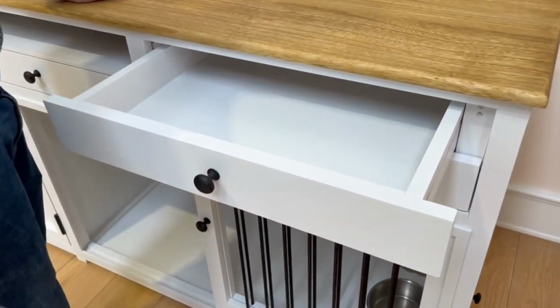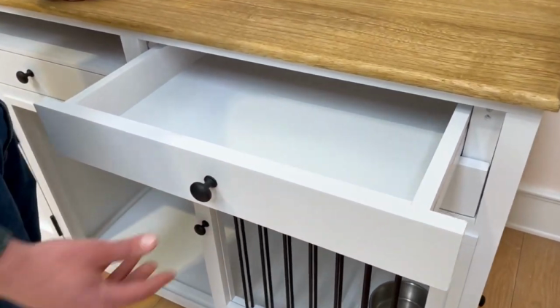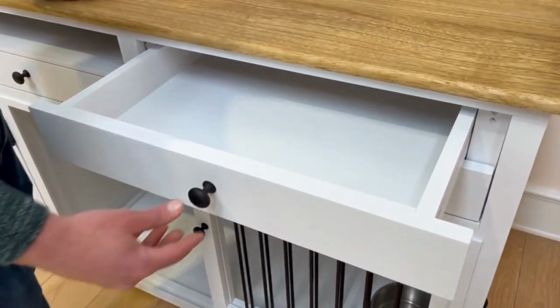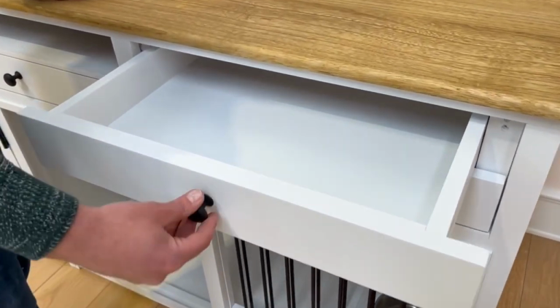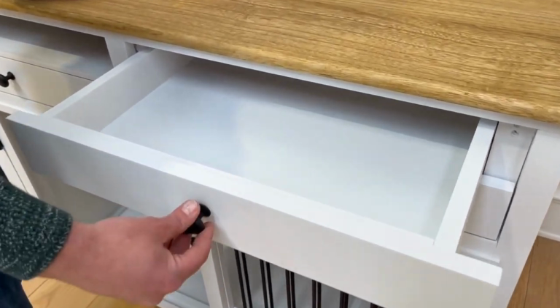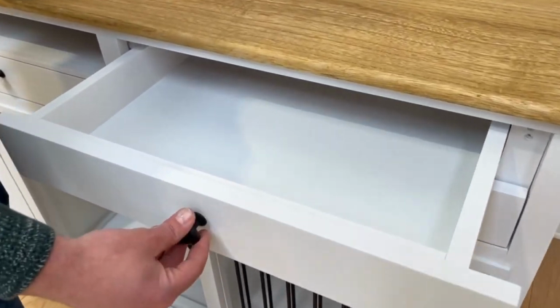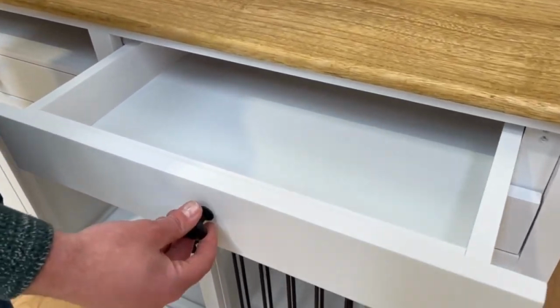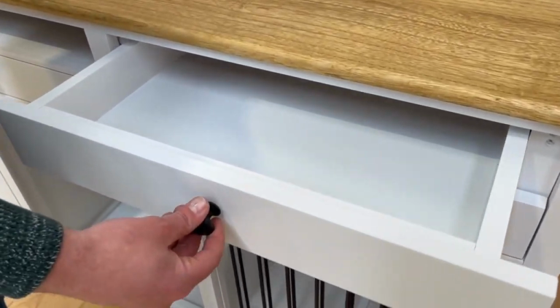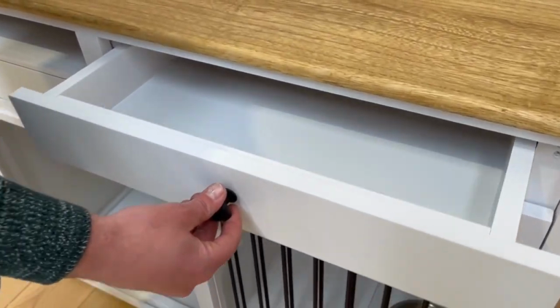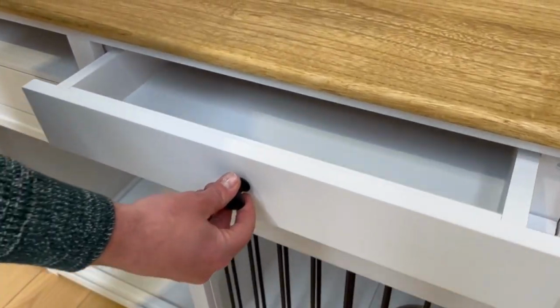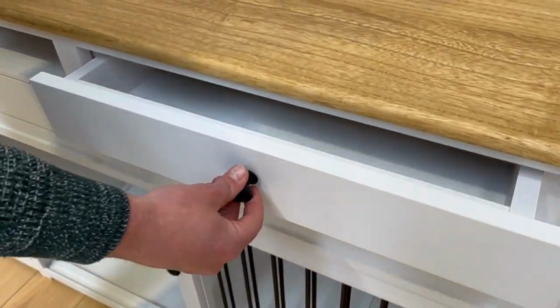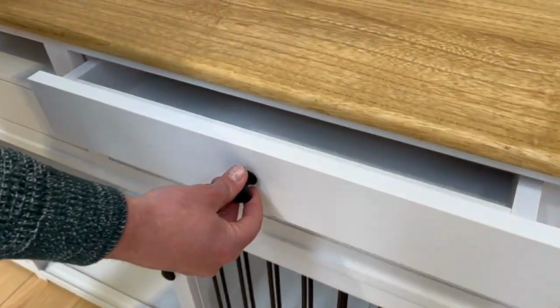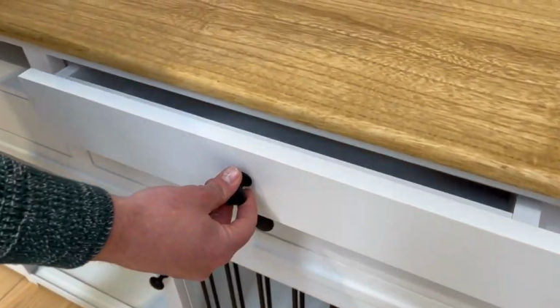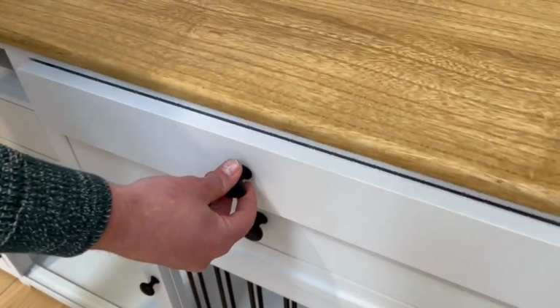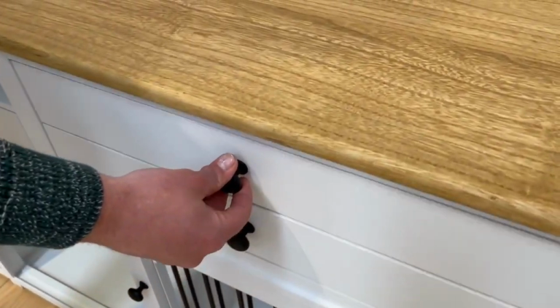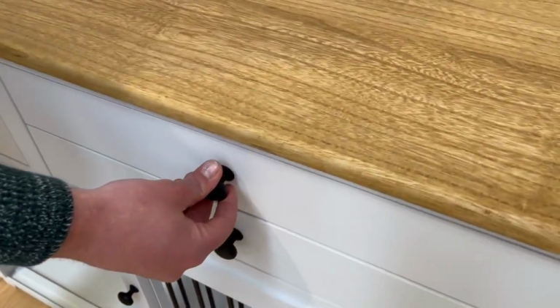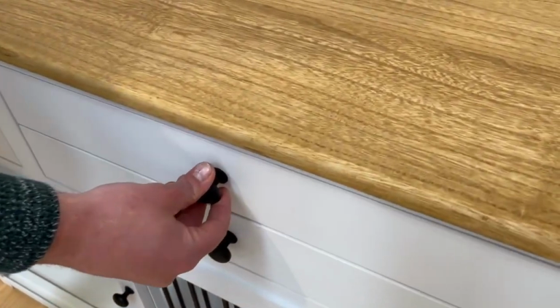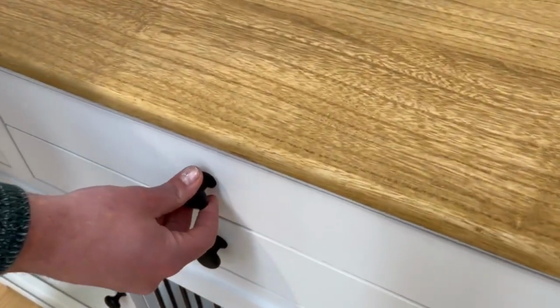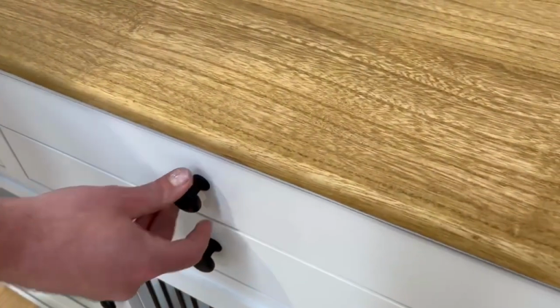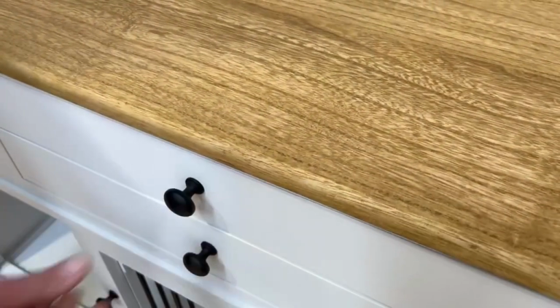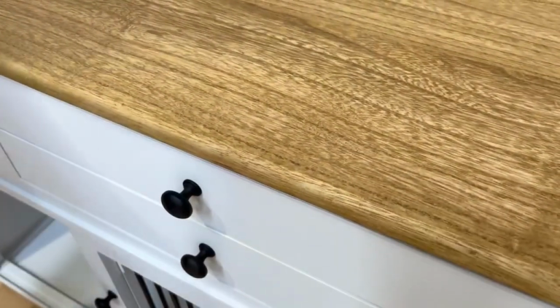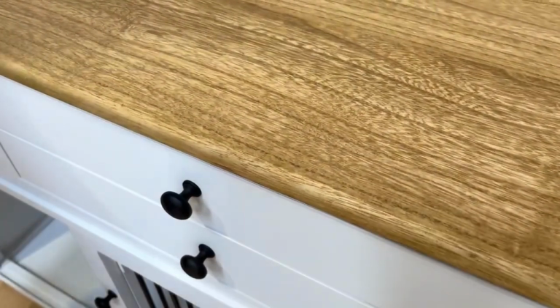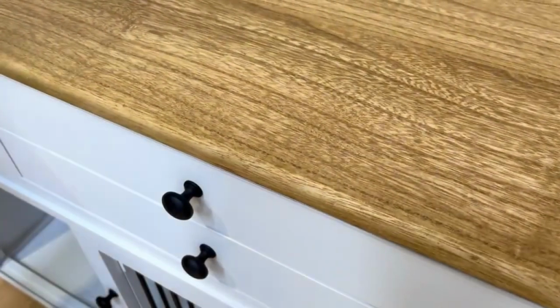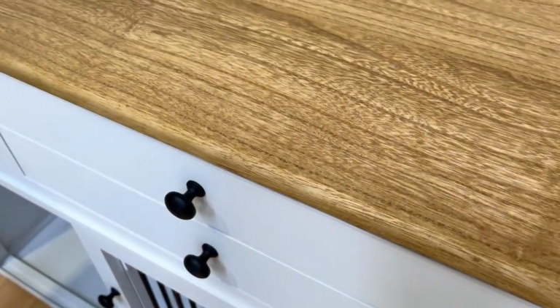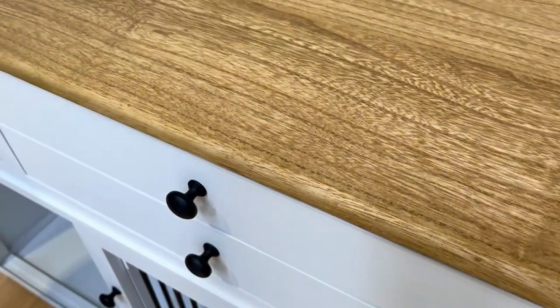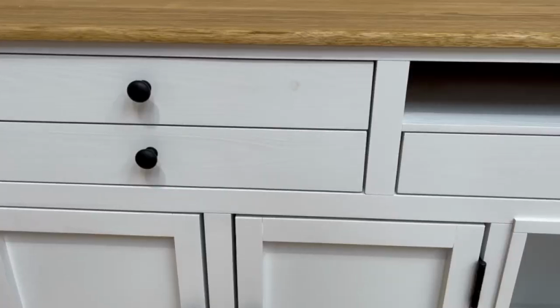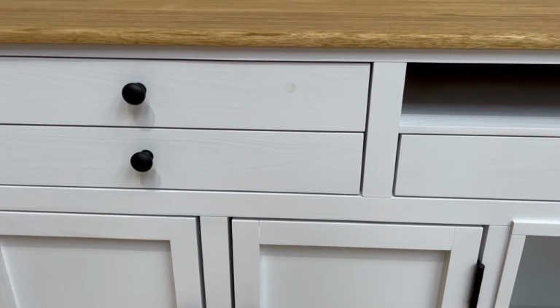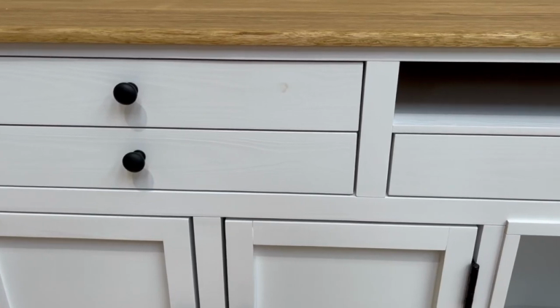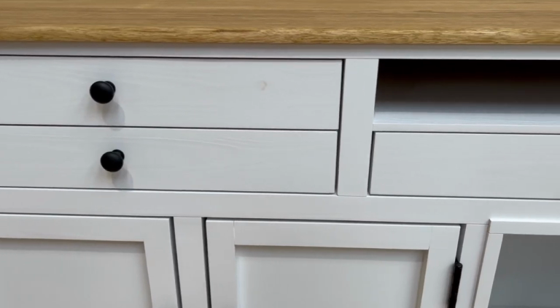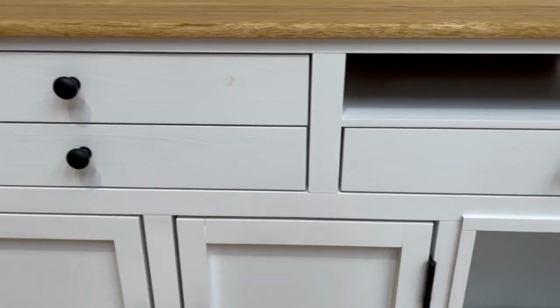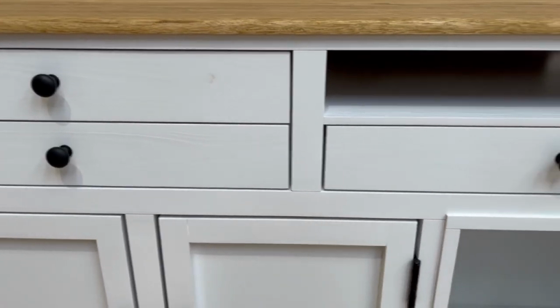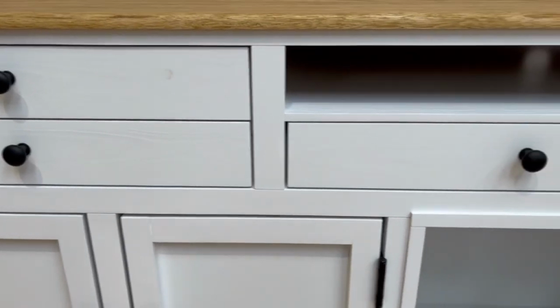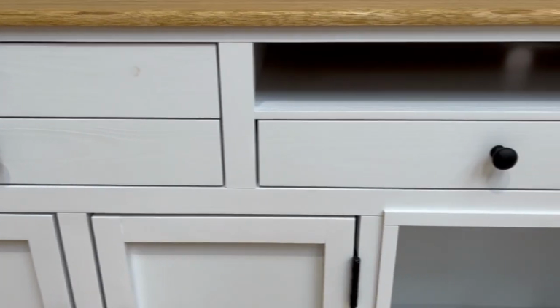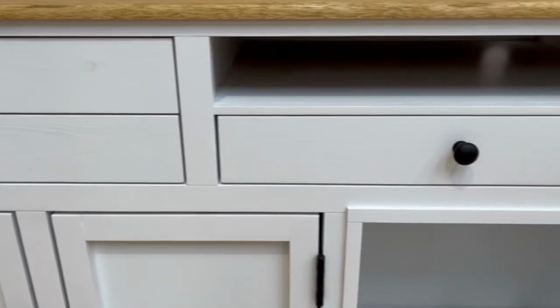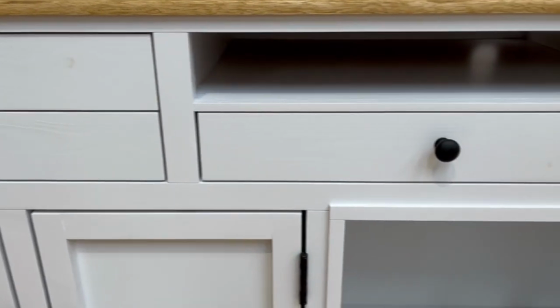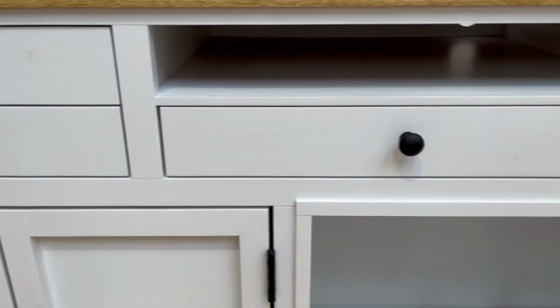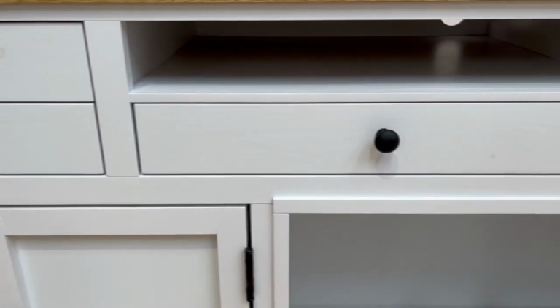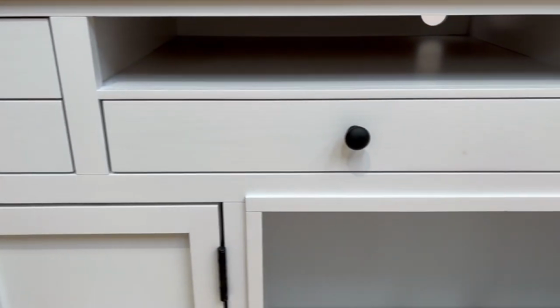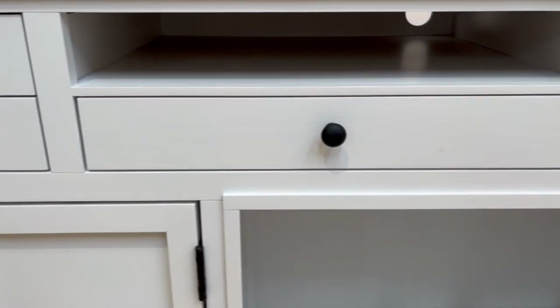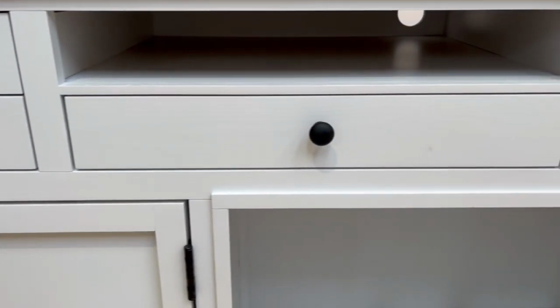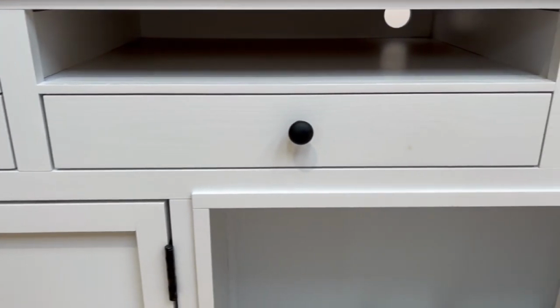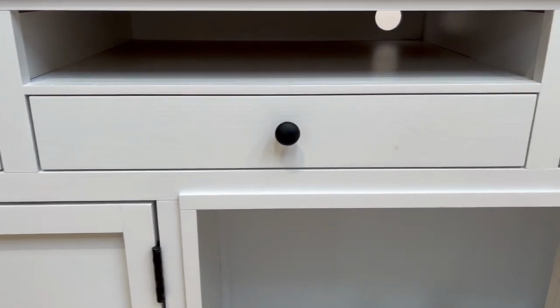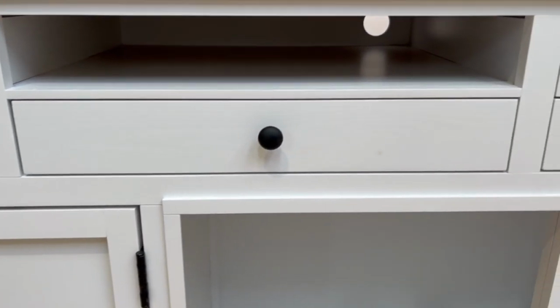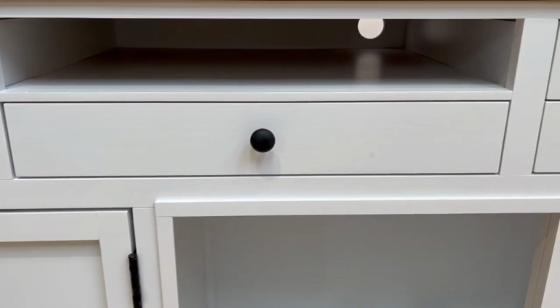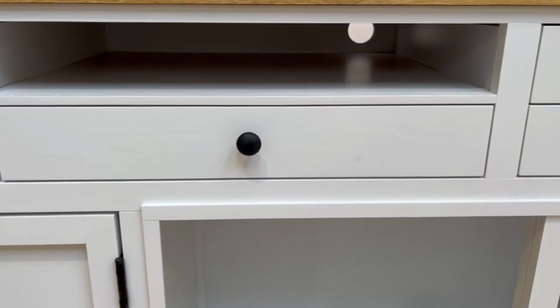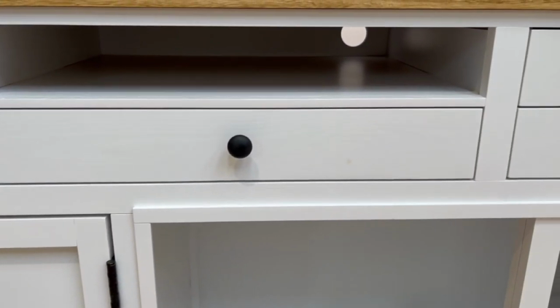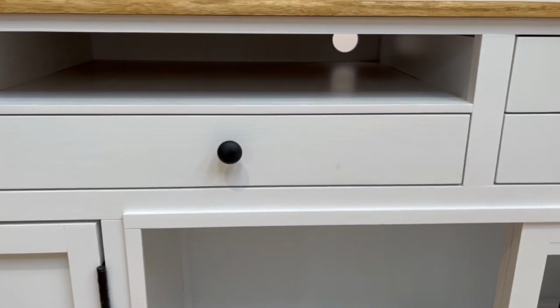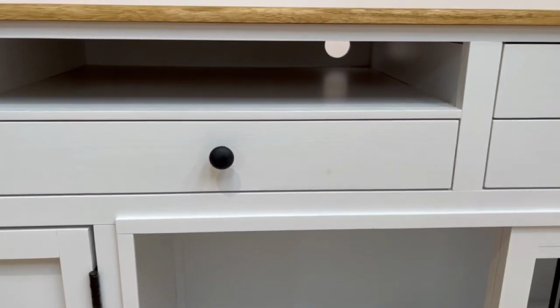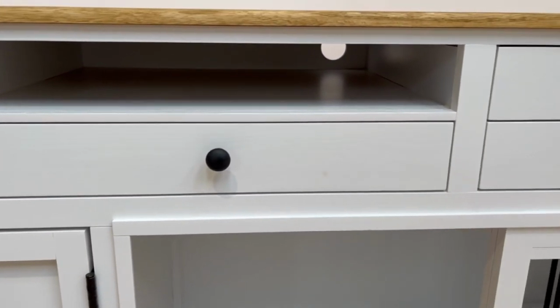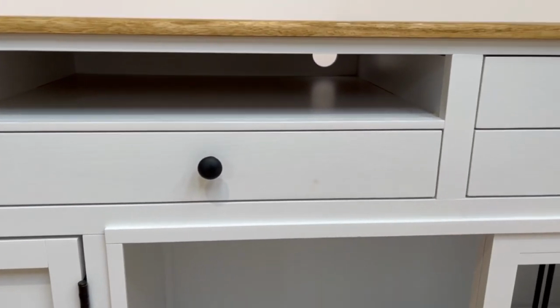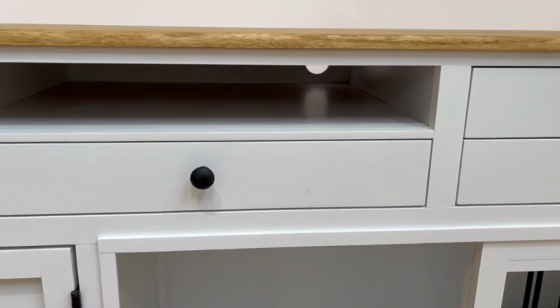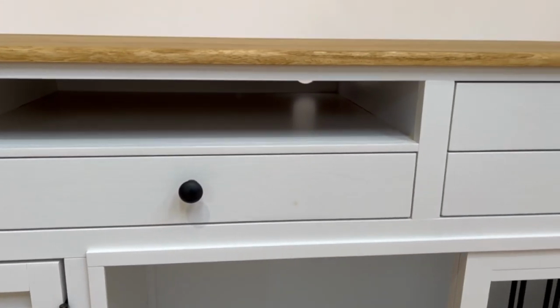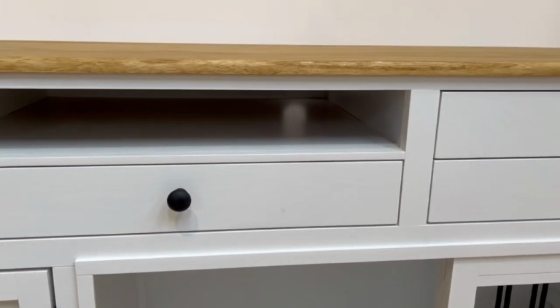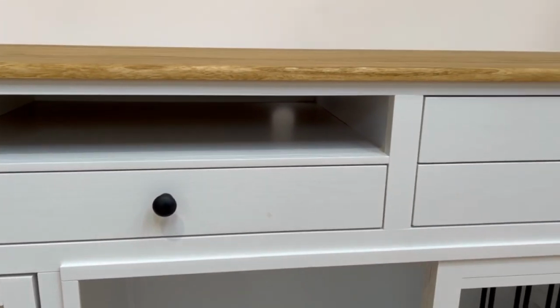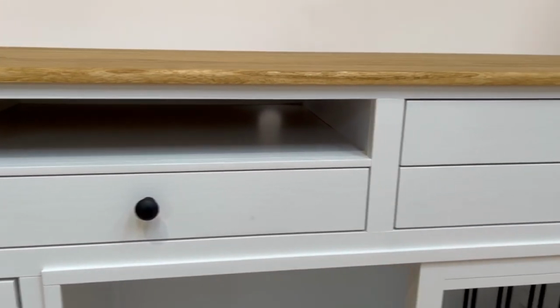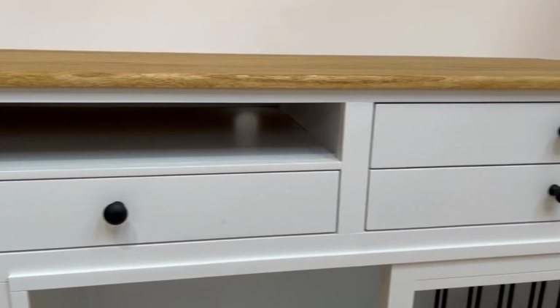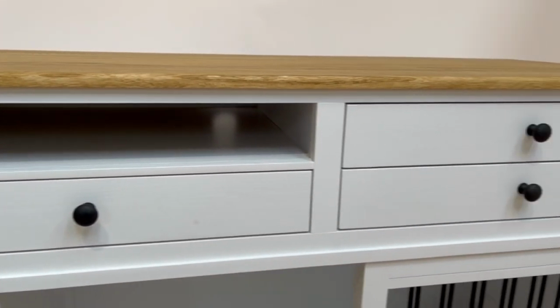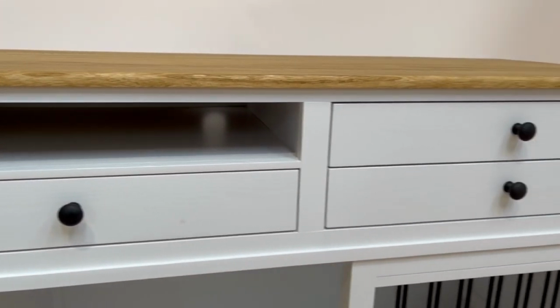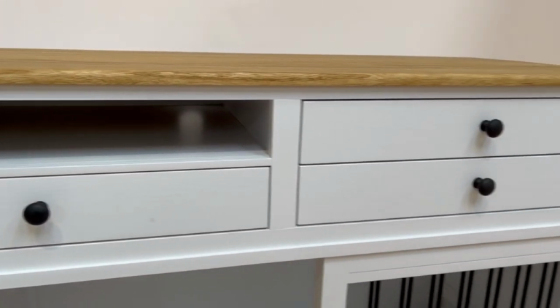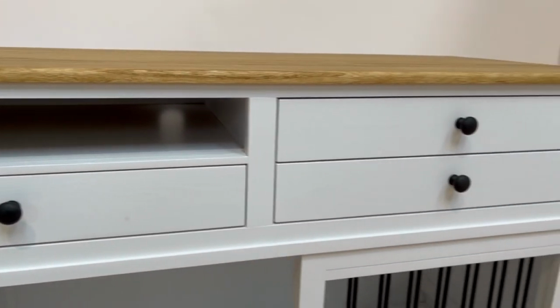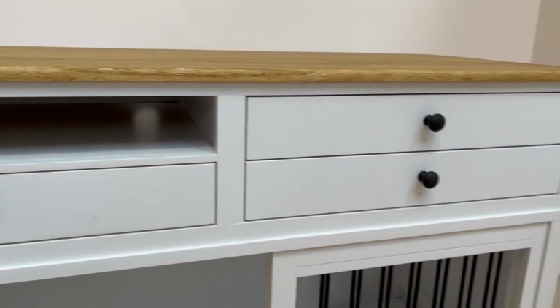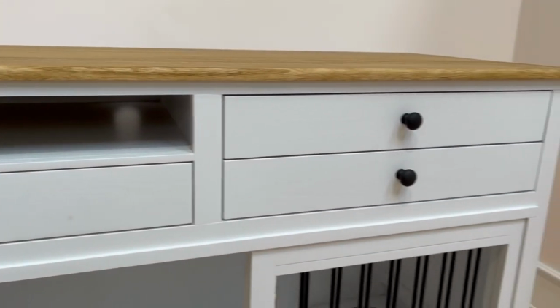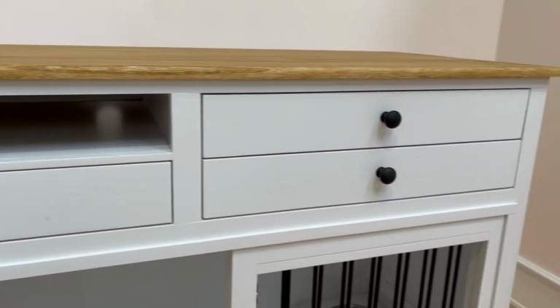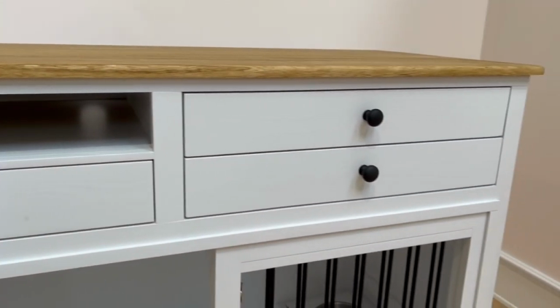This particular section in the middle is for a media unit, so you can access your cables at the back through the hole in the back.